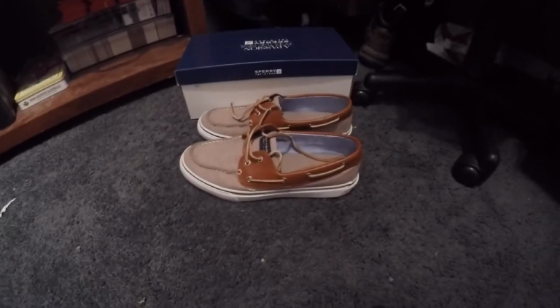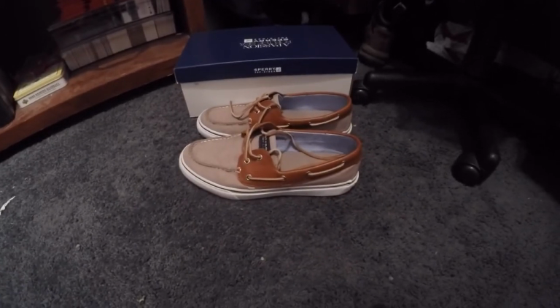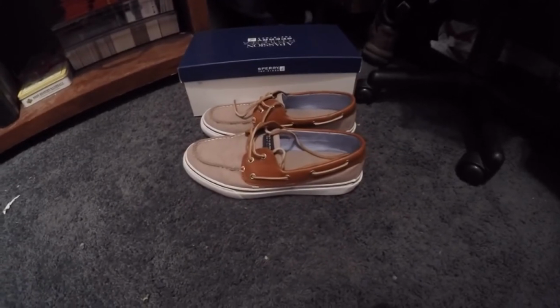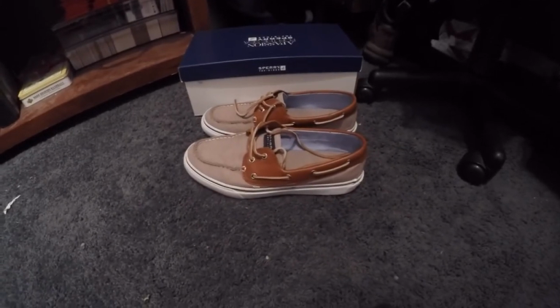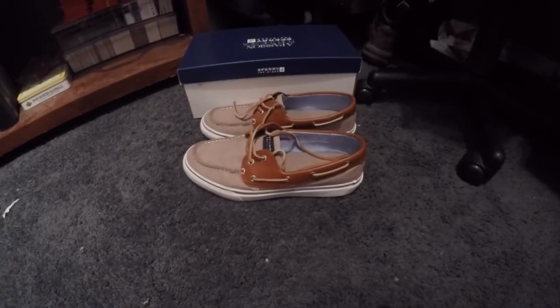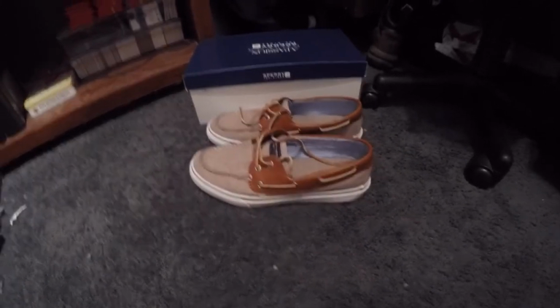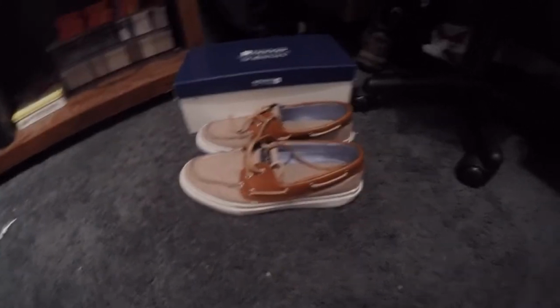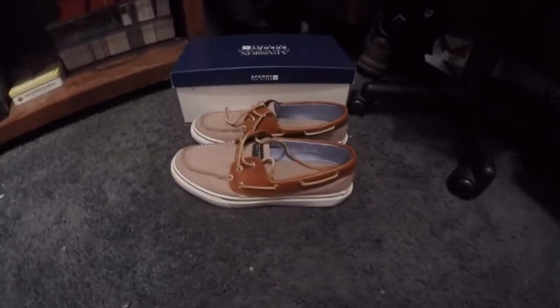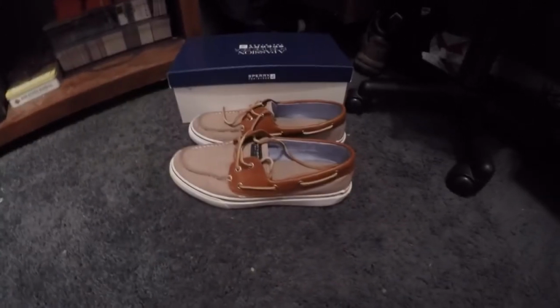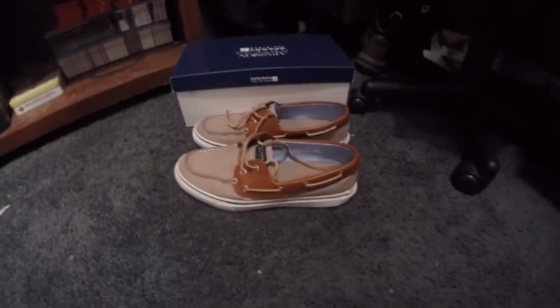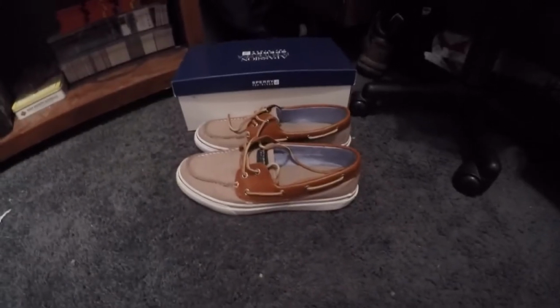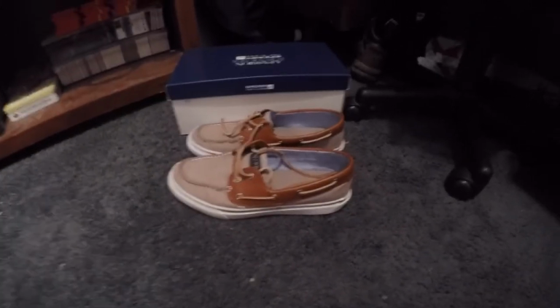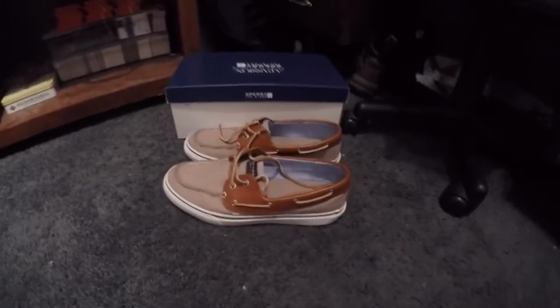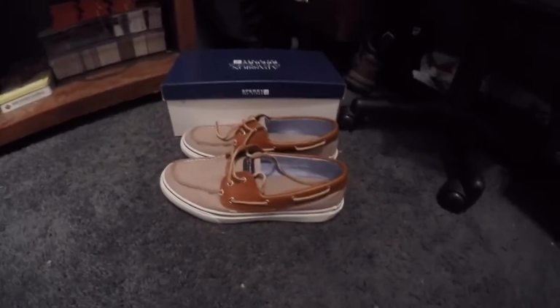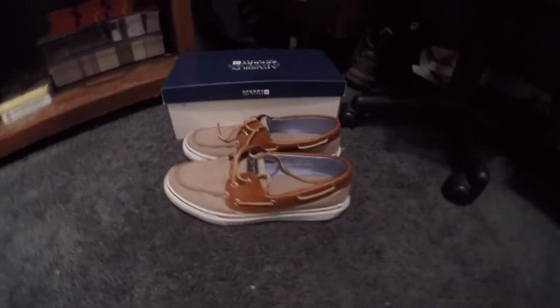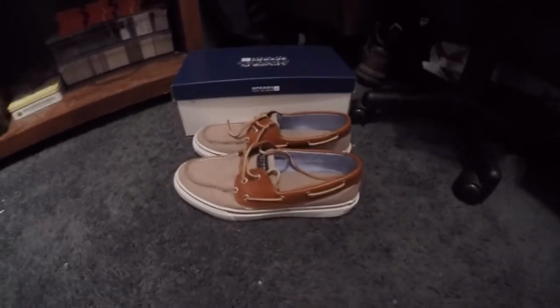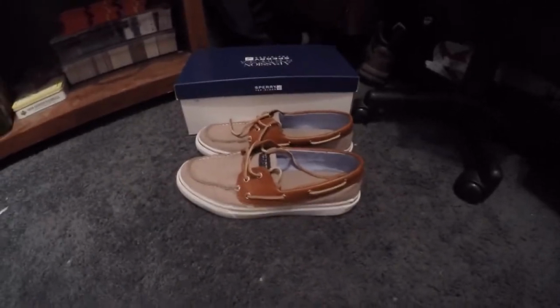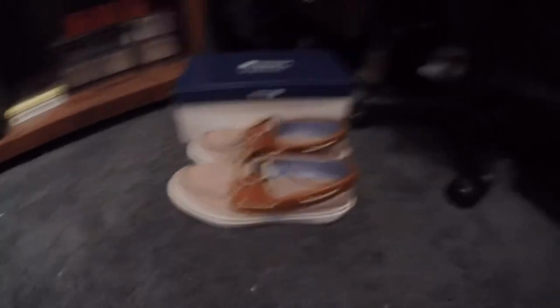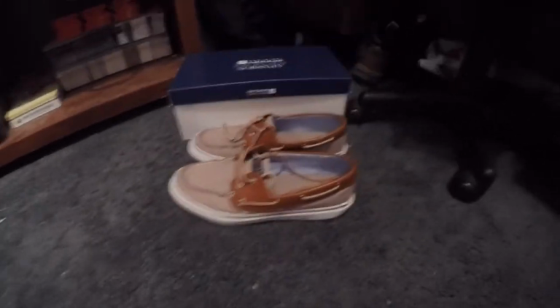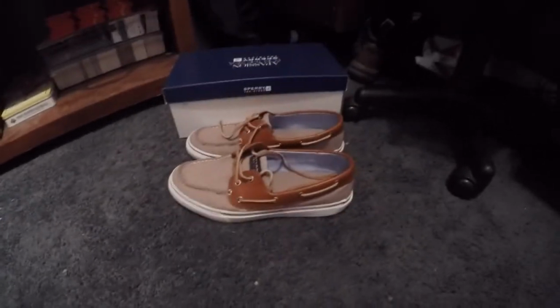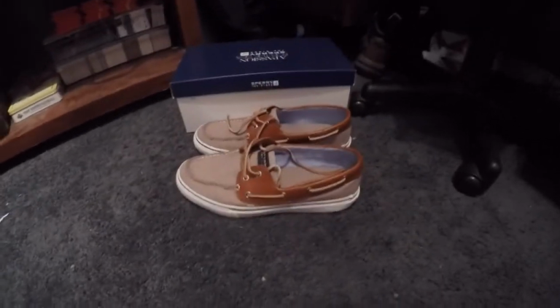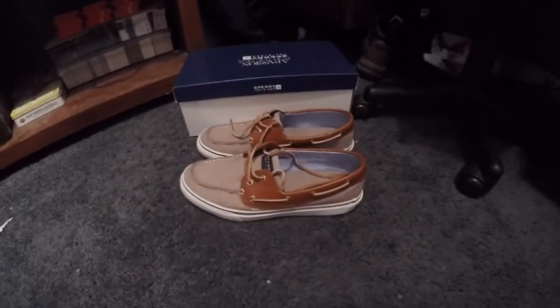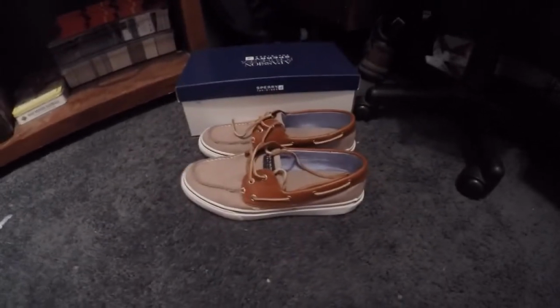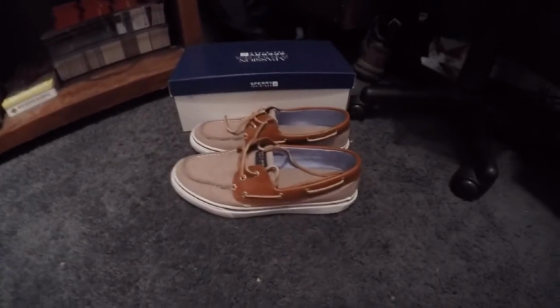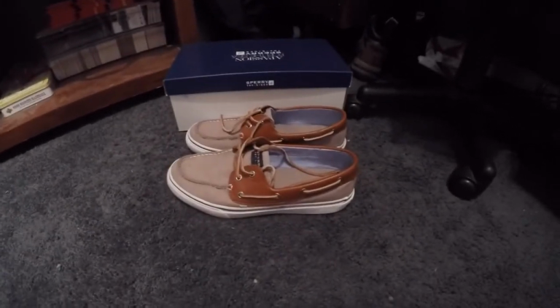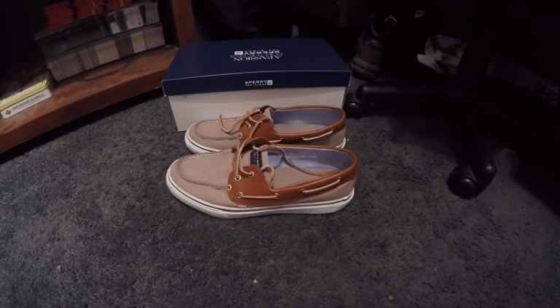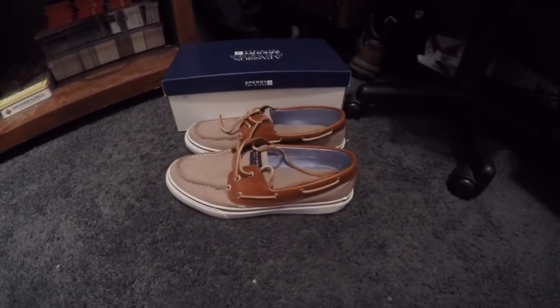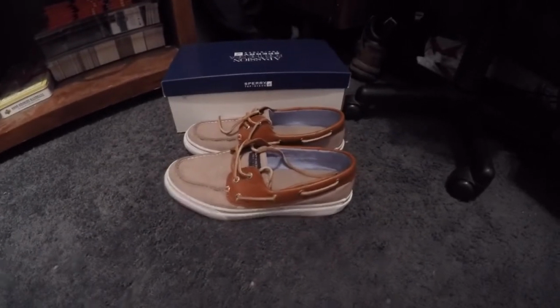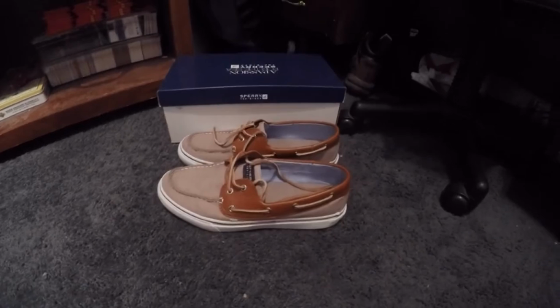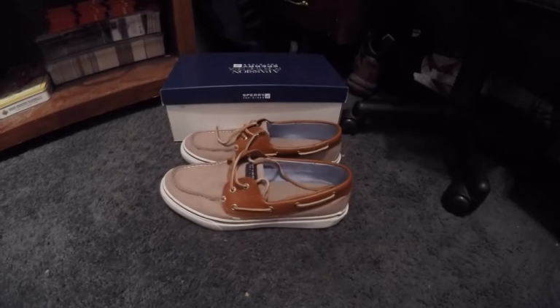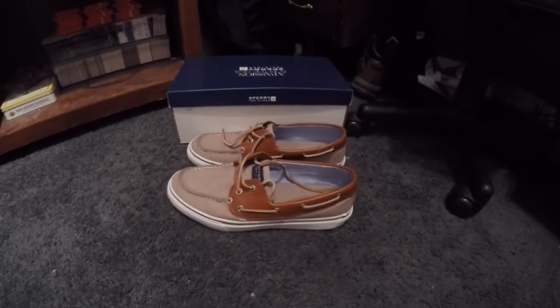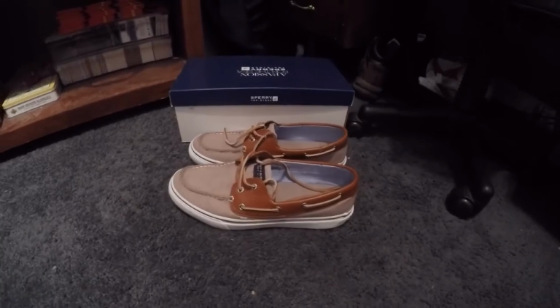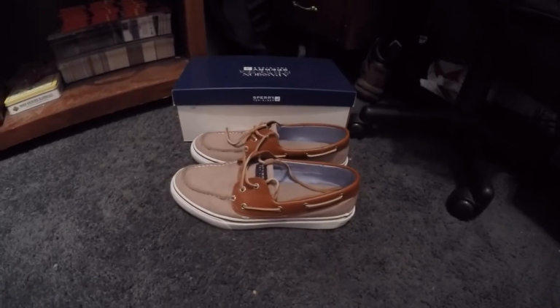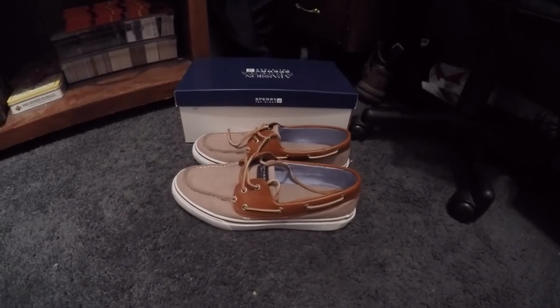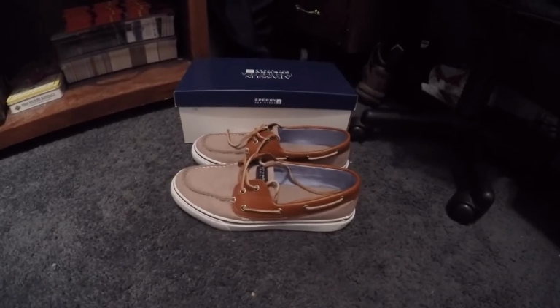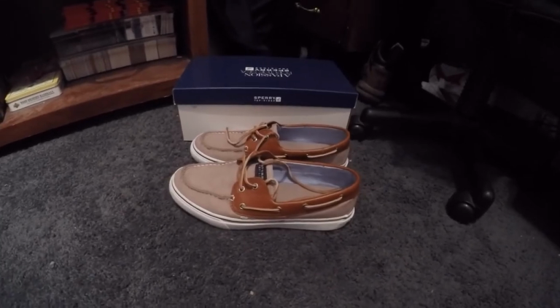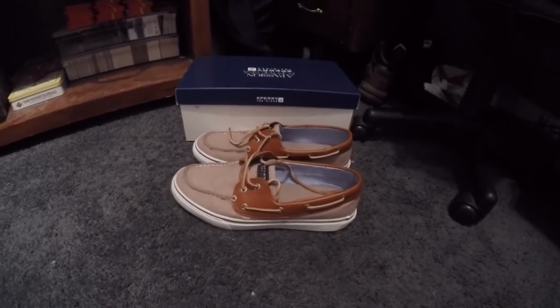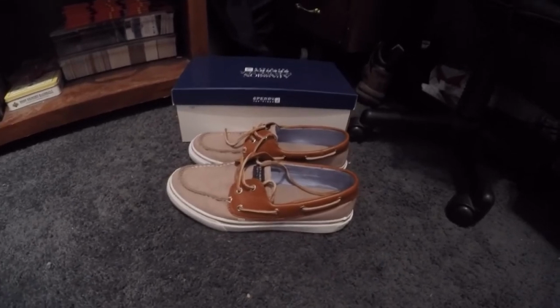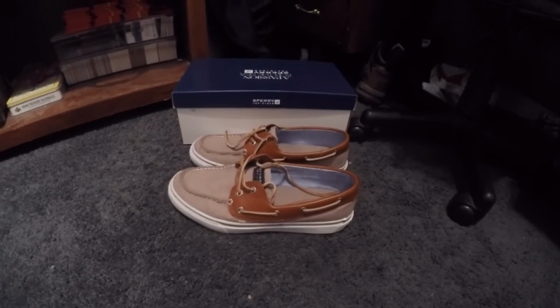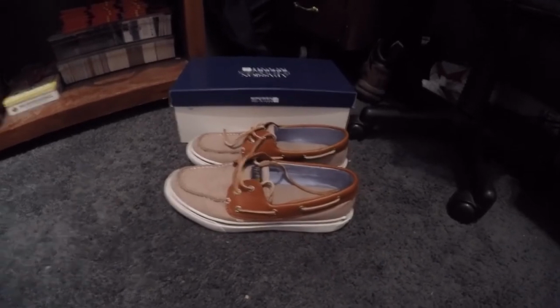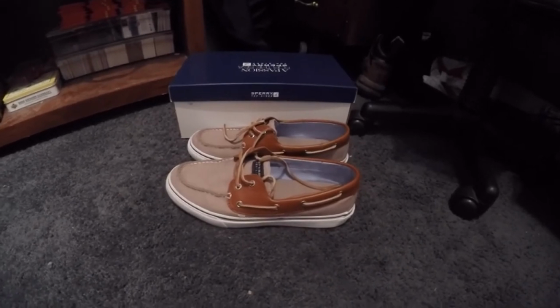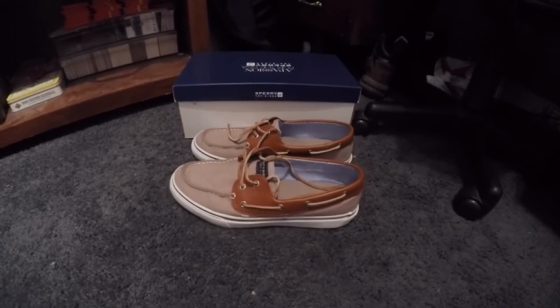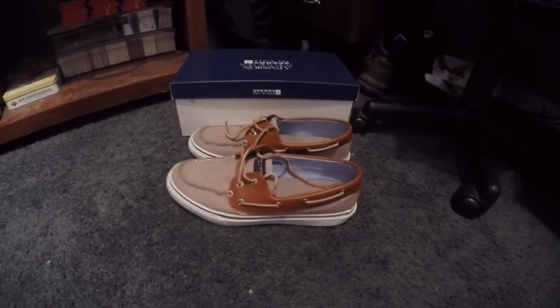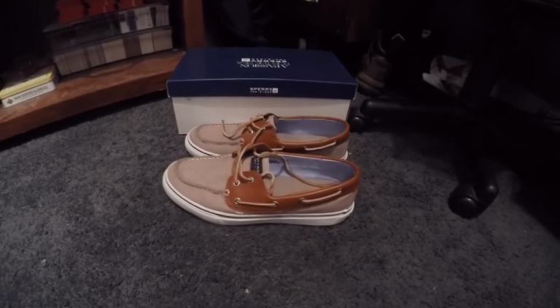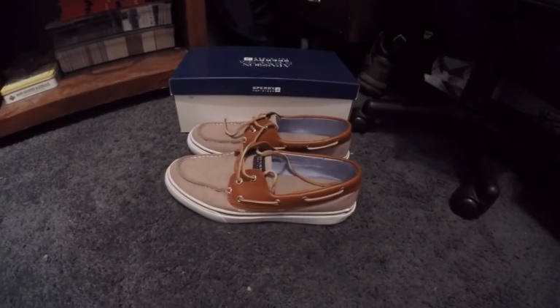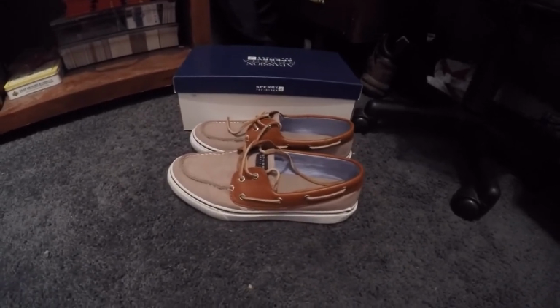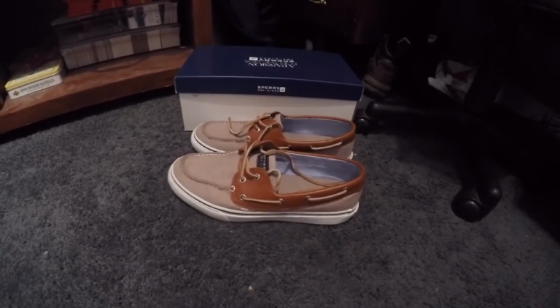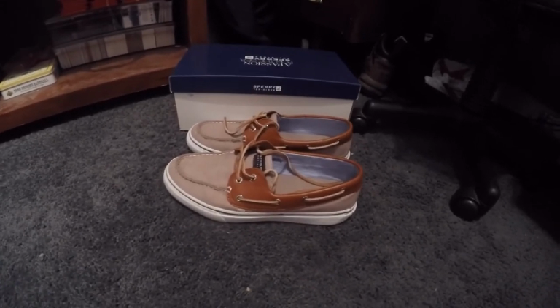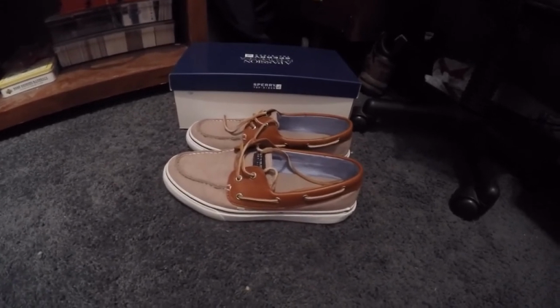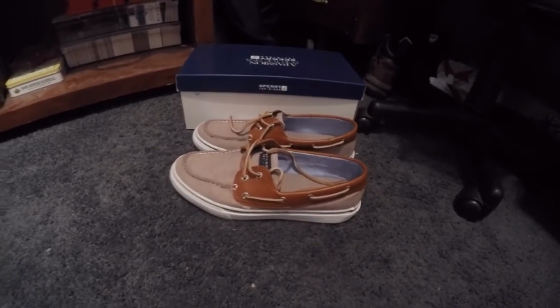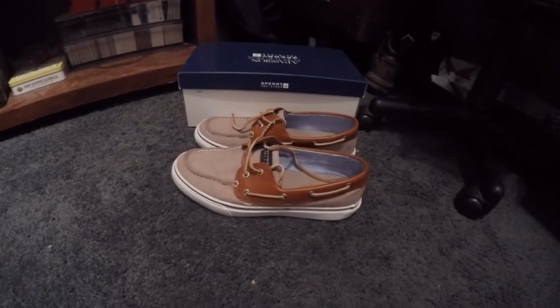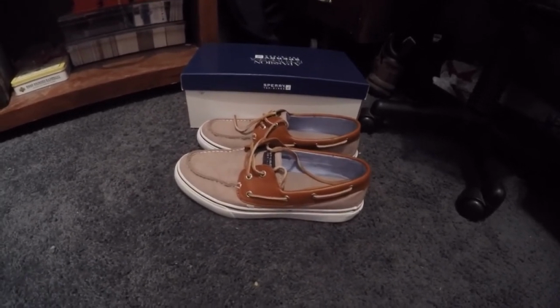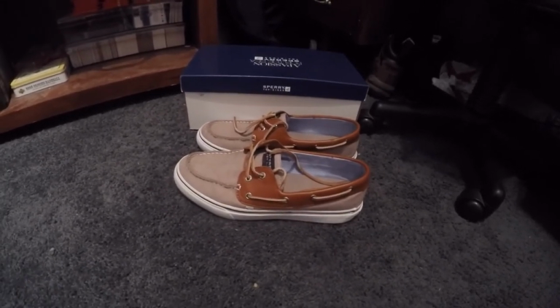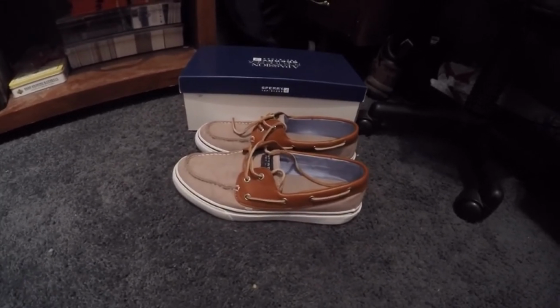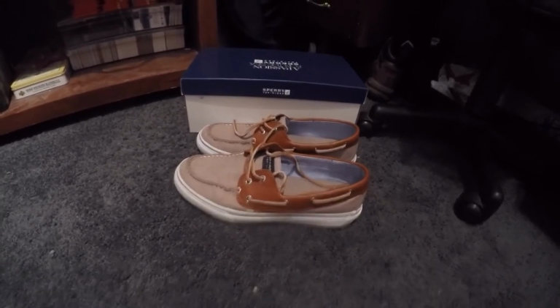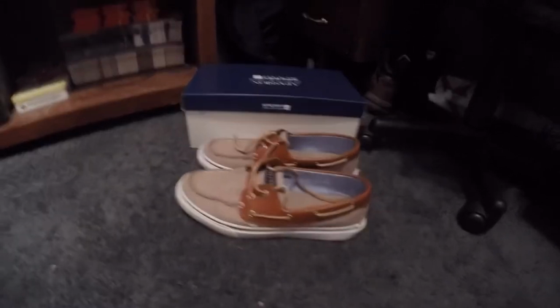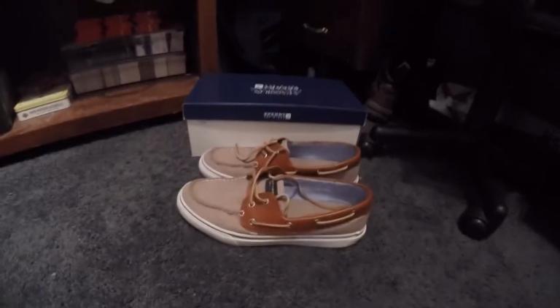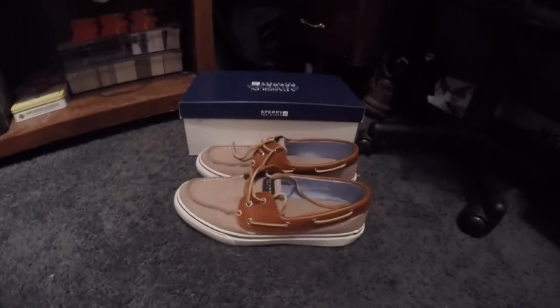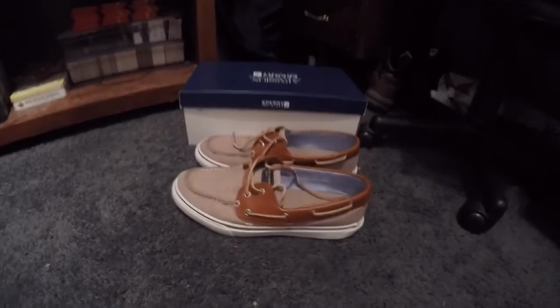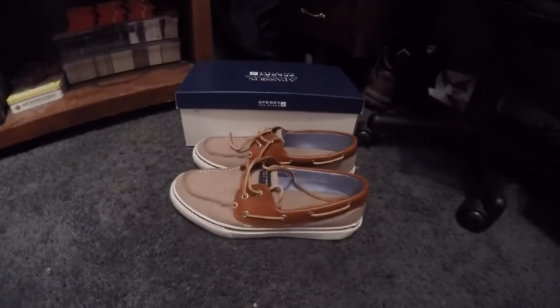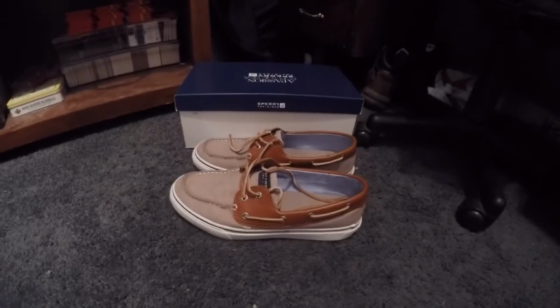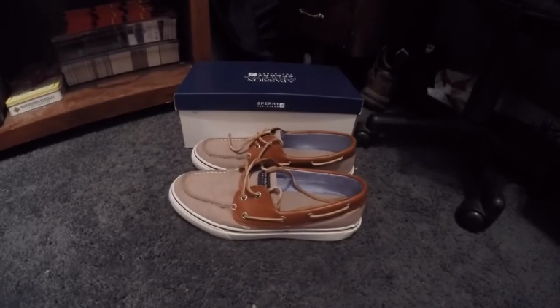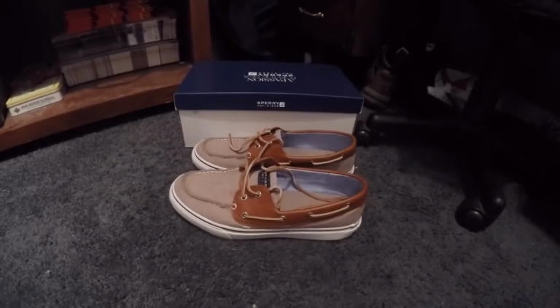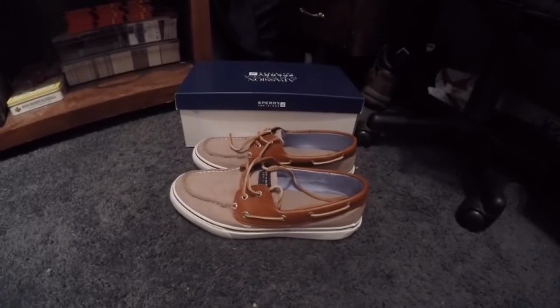So if you're looking for a shoe that's going to last you a long time and it's going to look good, of course go with Sperry Top-Sider.